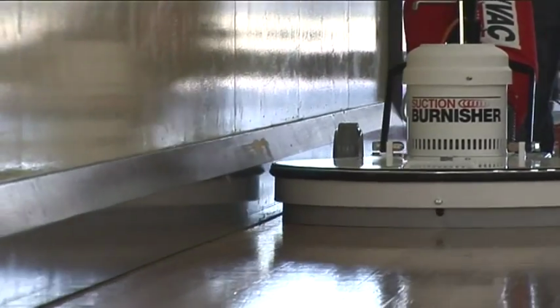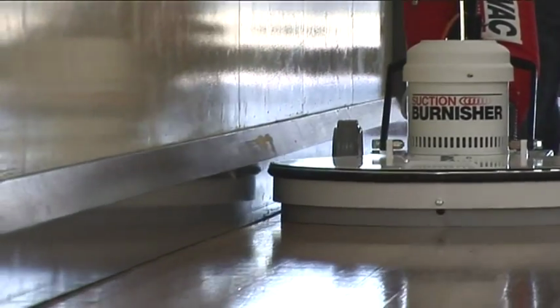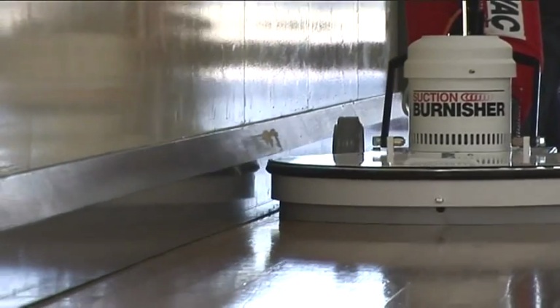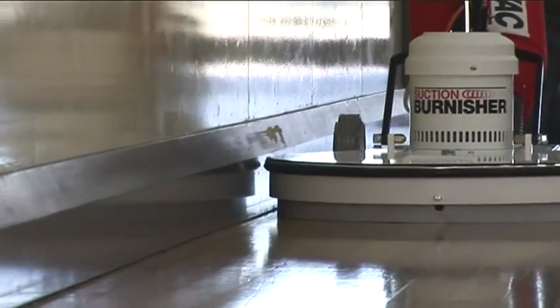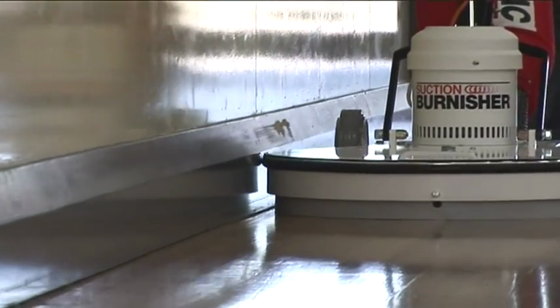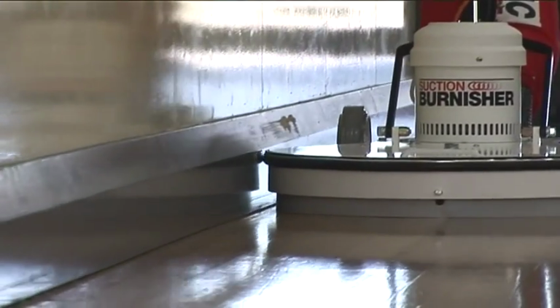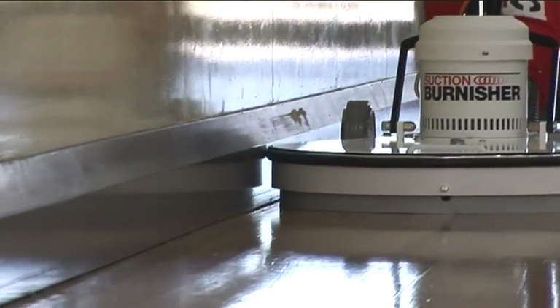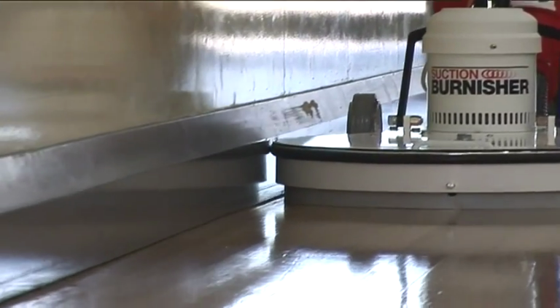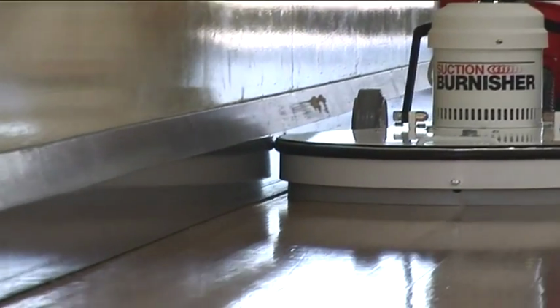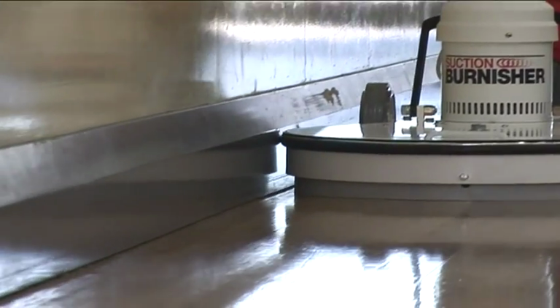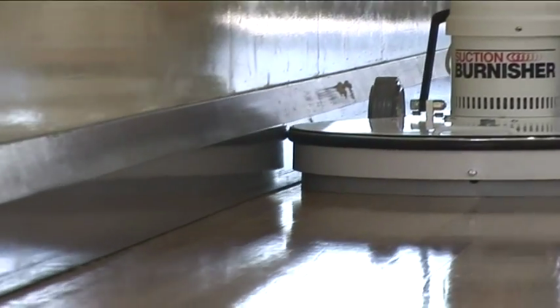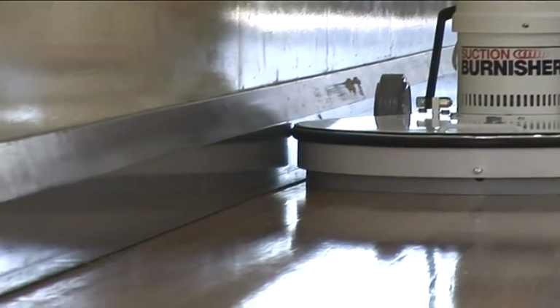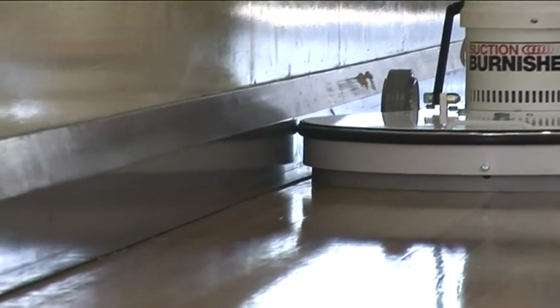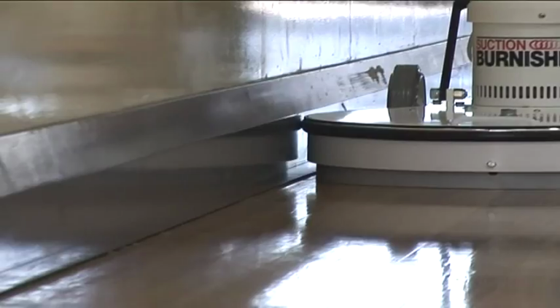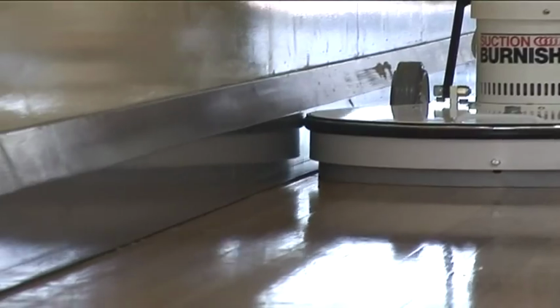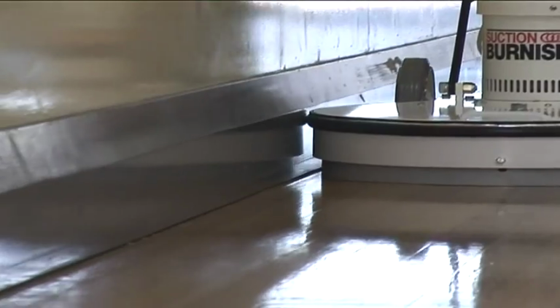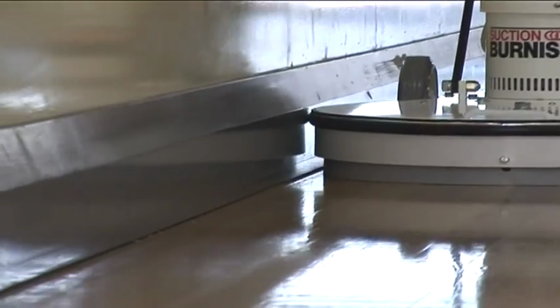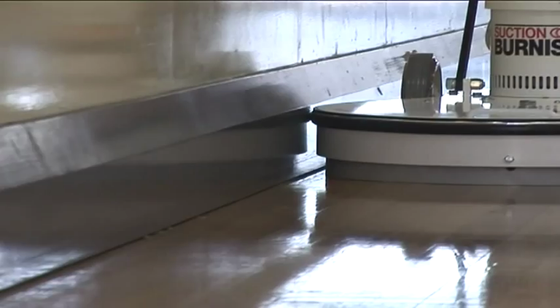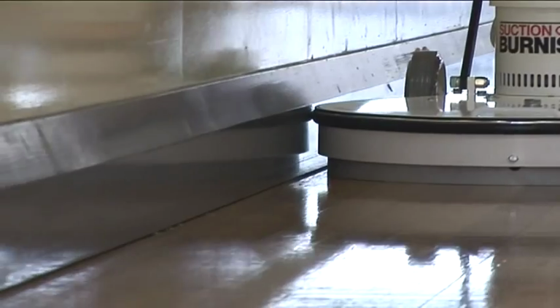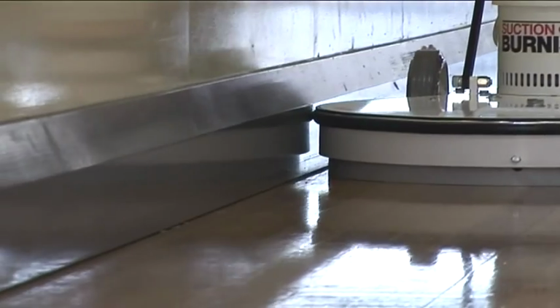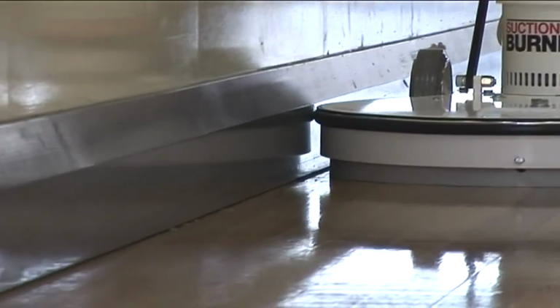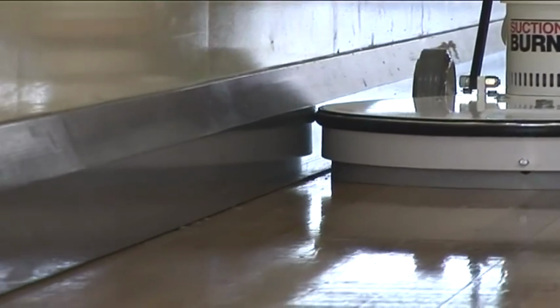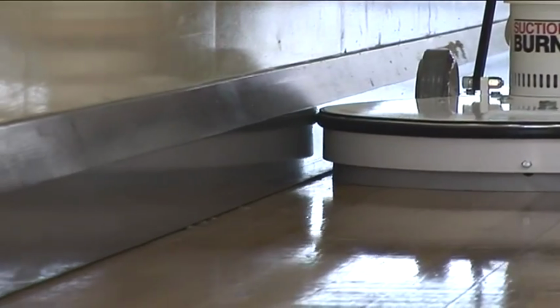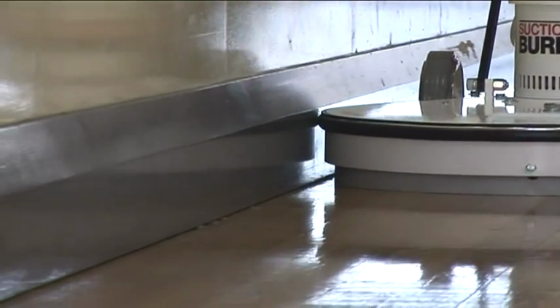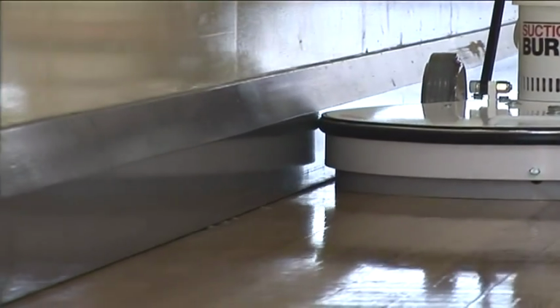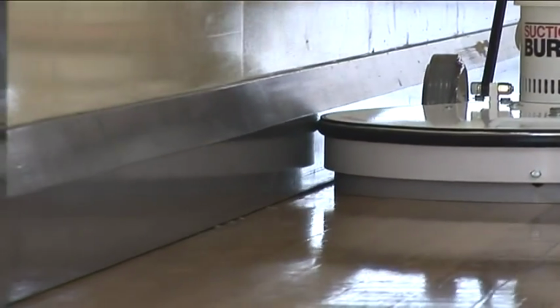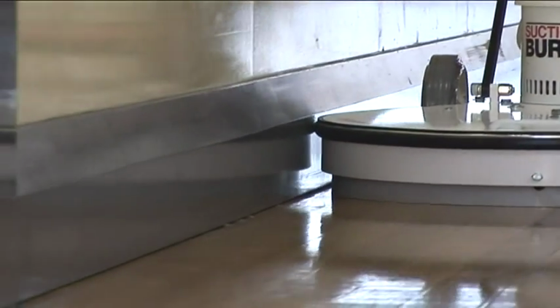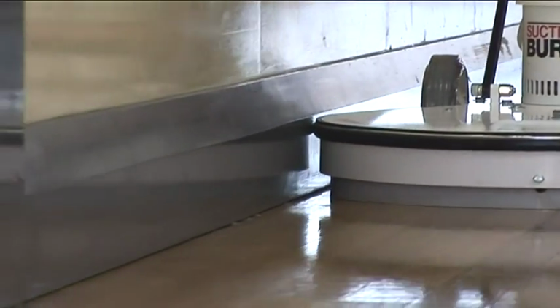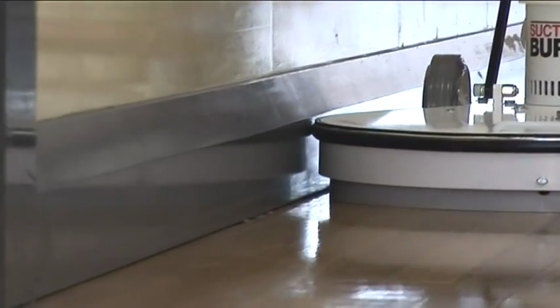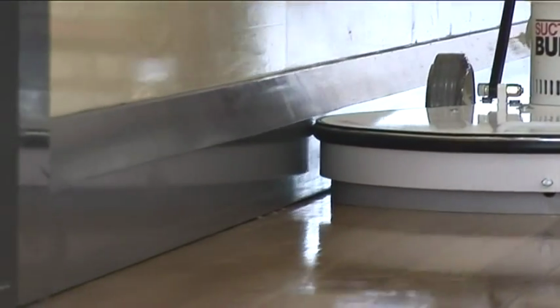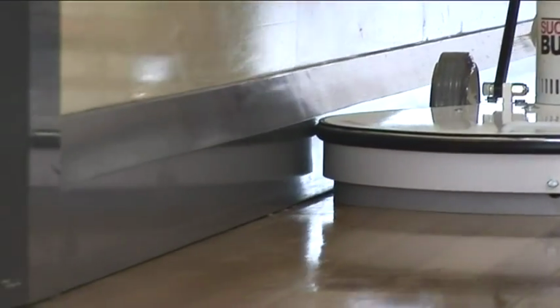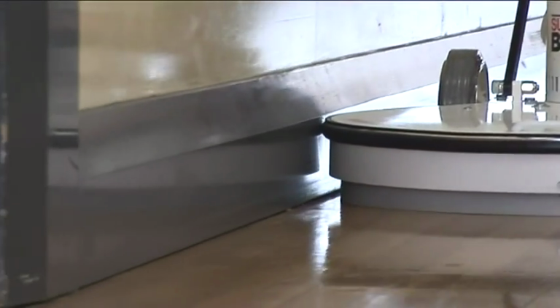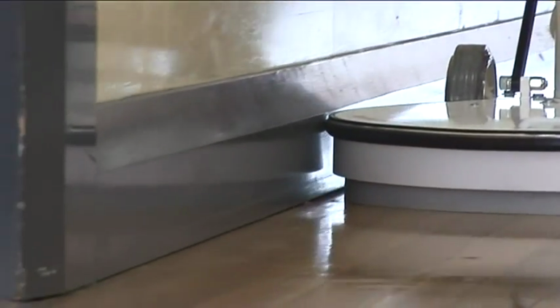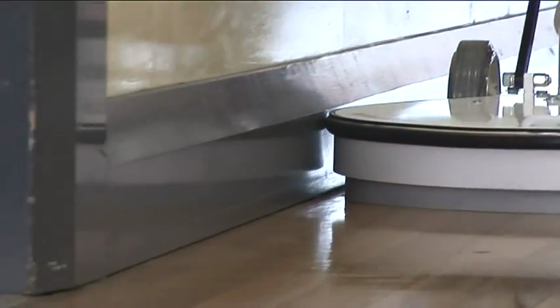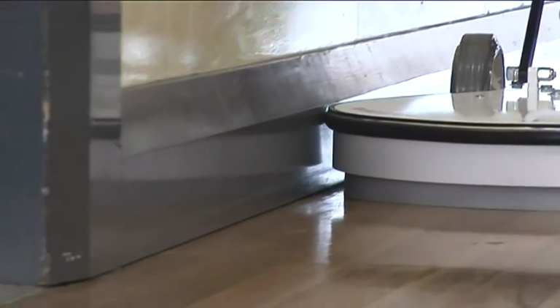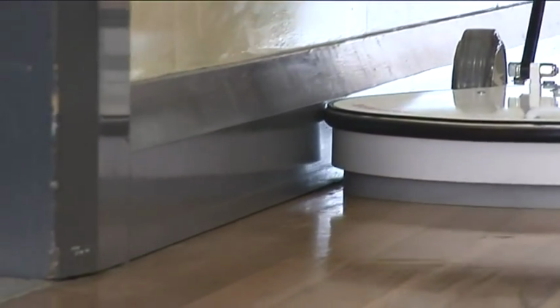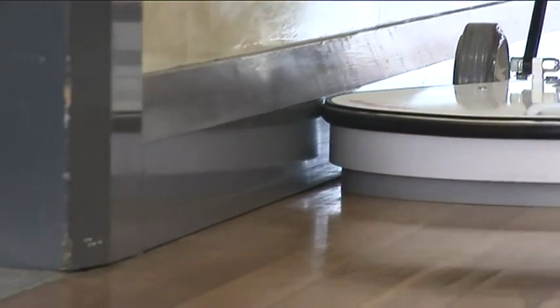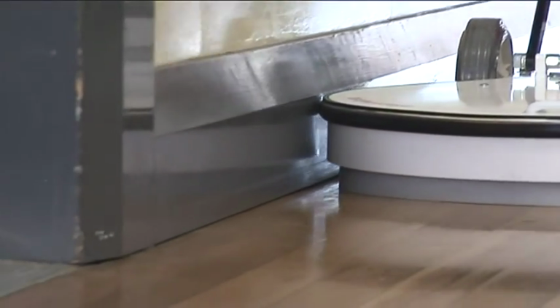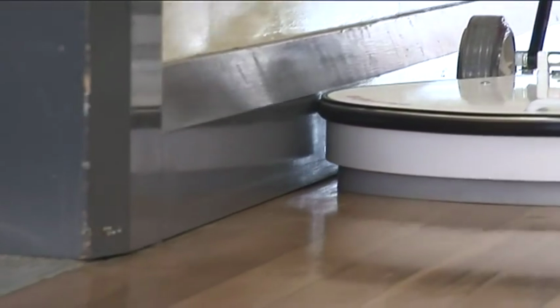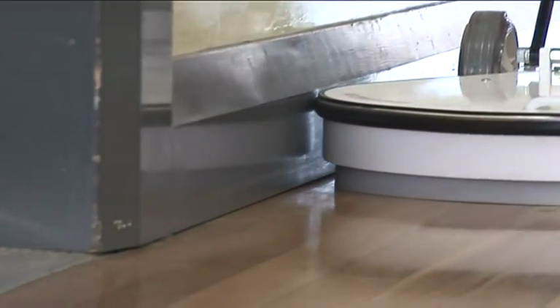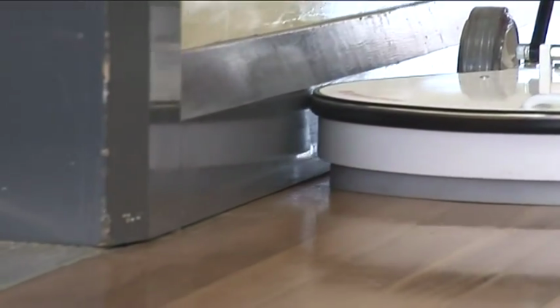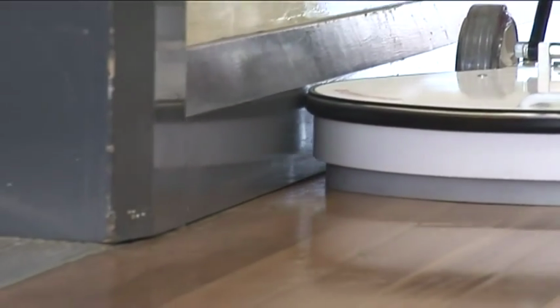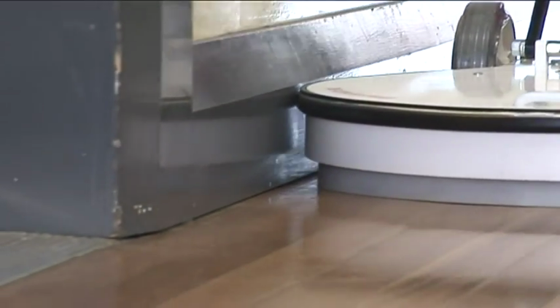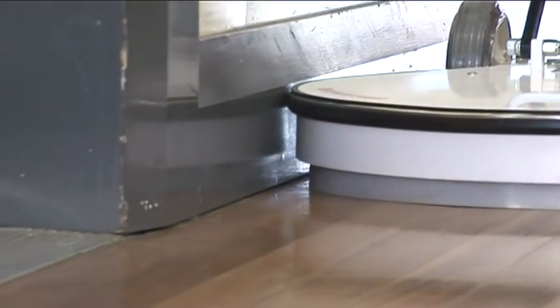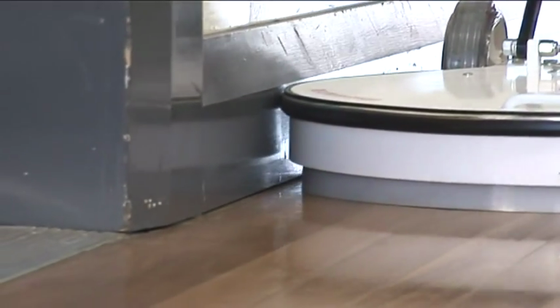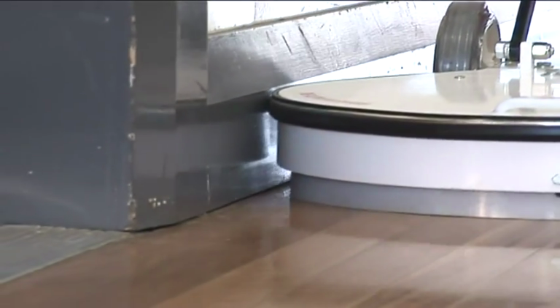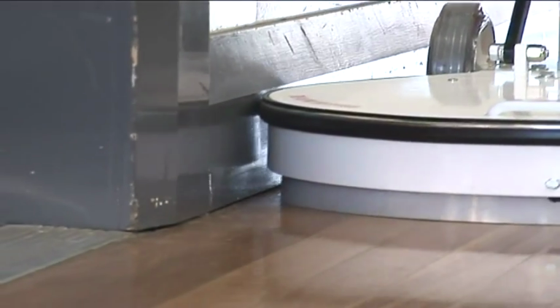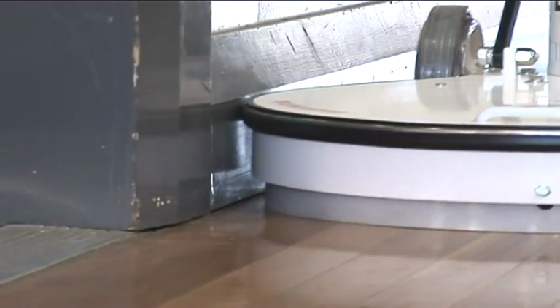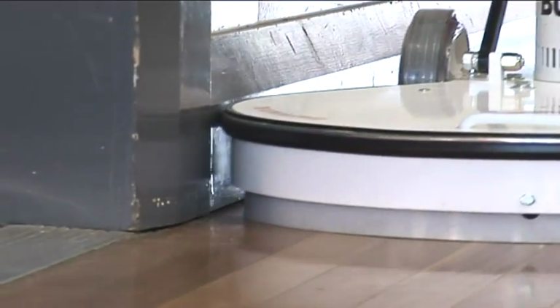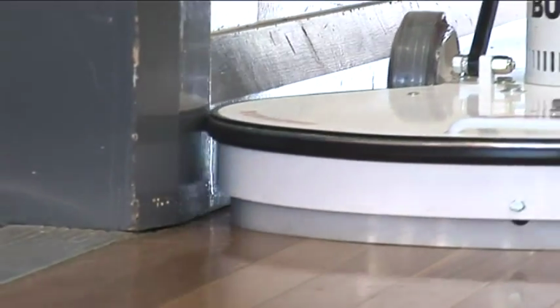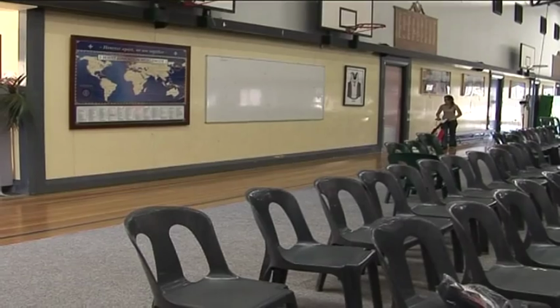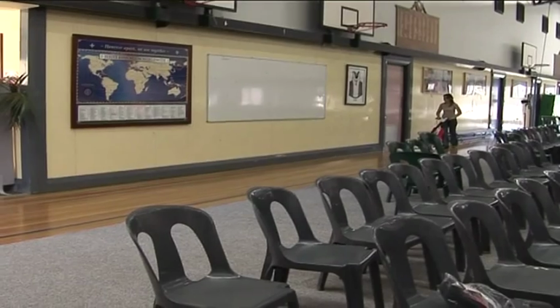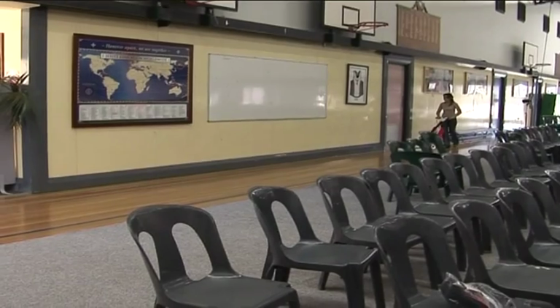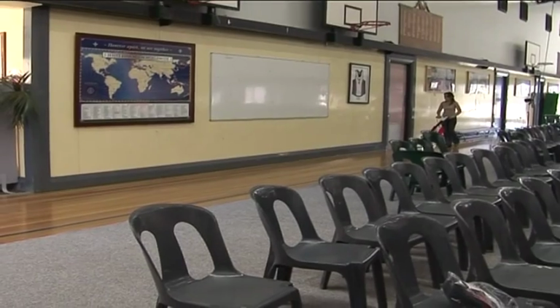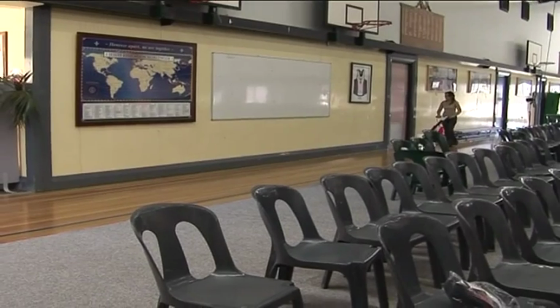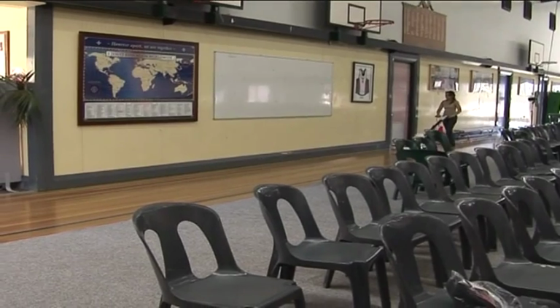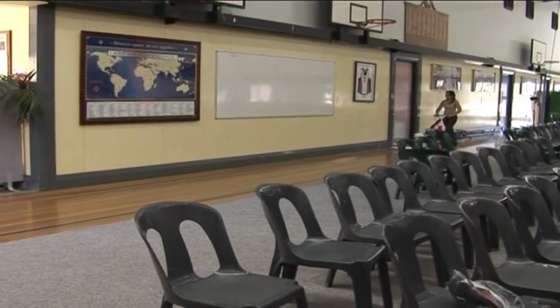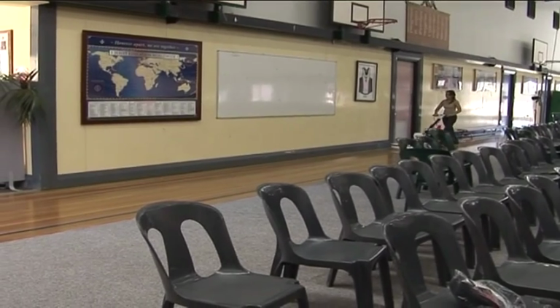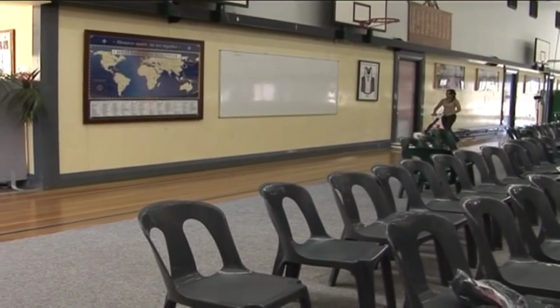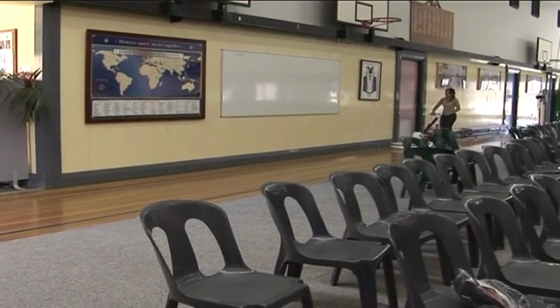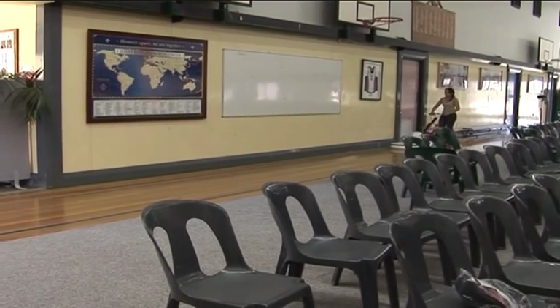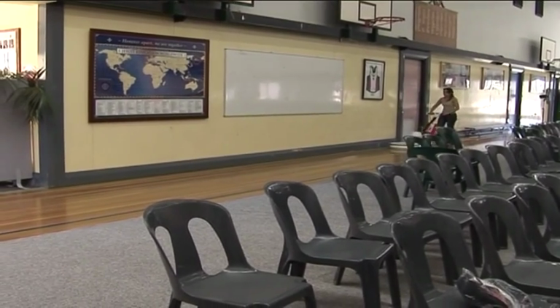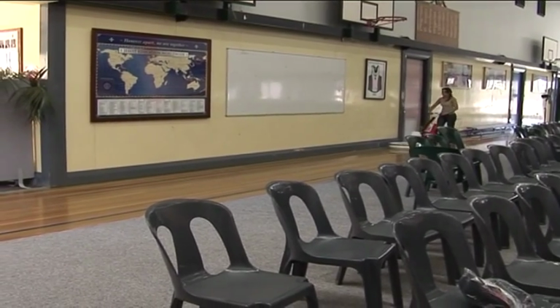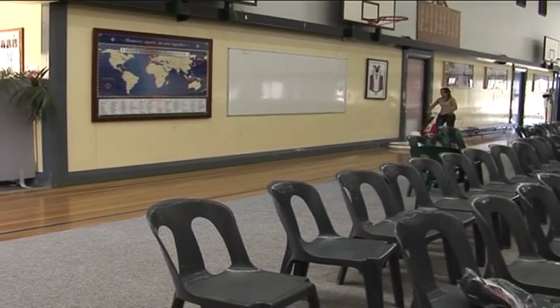The sturdy metal base is powder coated and fitted with a full wraparound bumper for protection and durability.